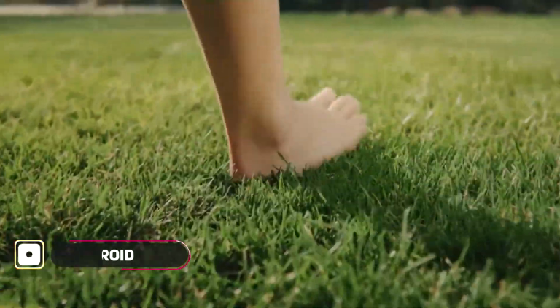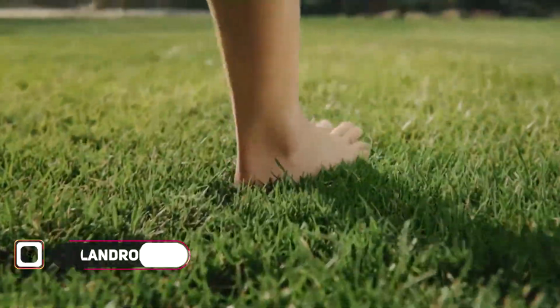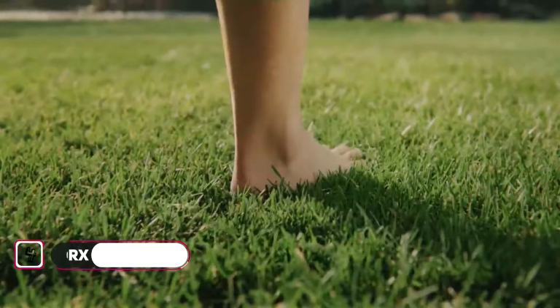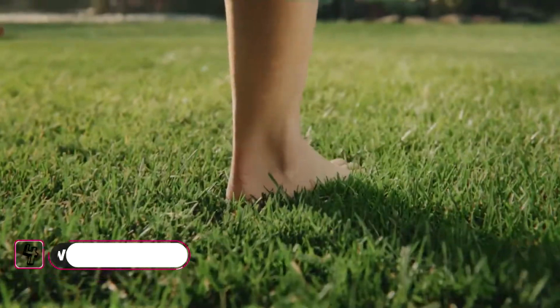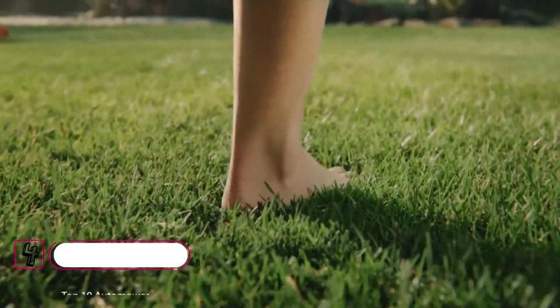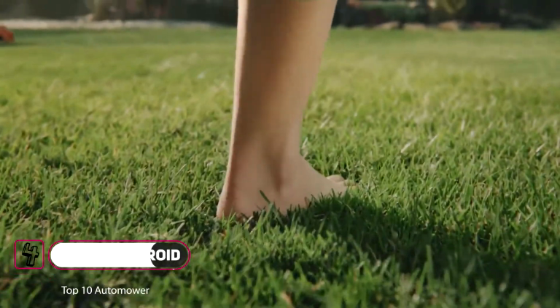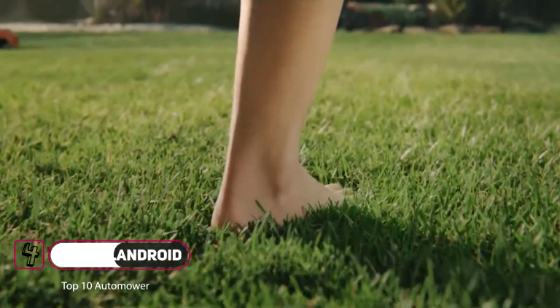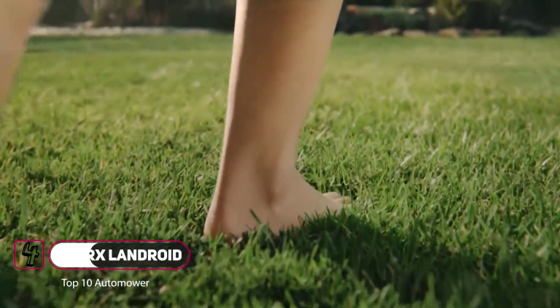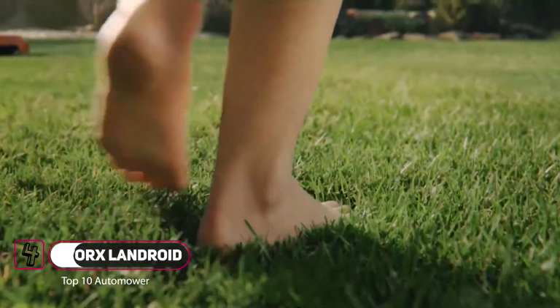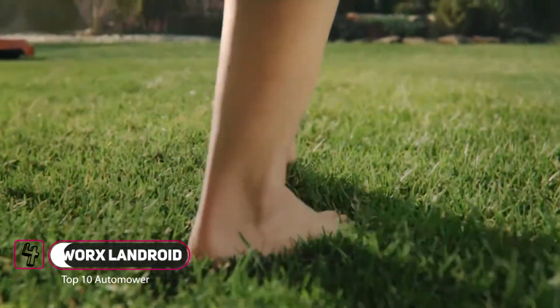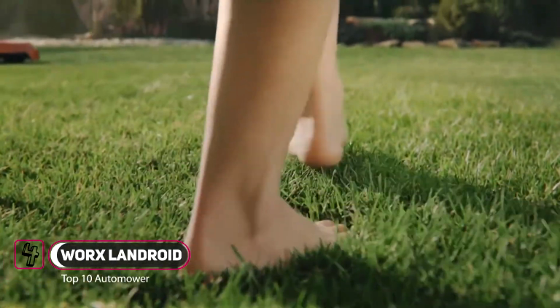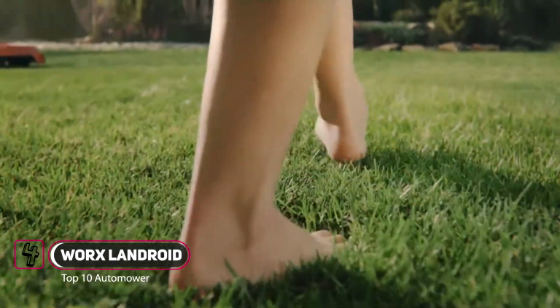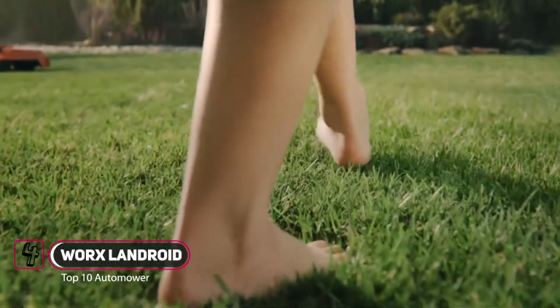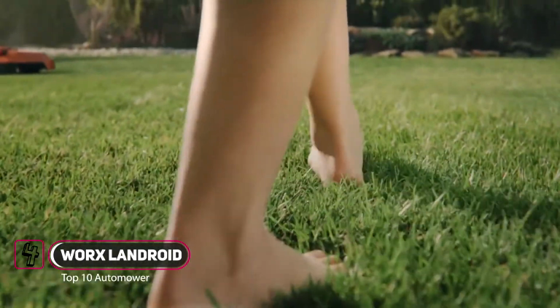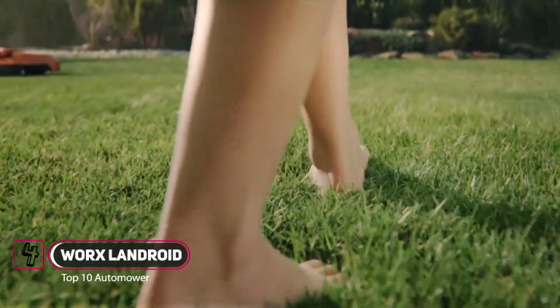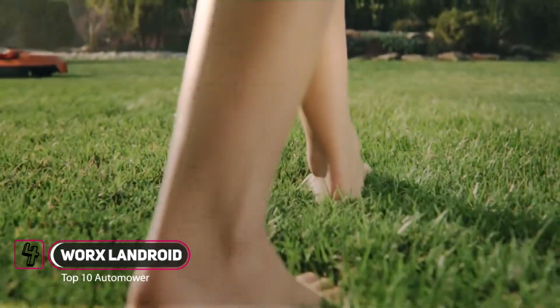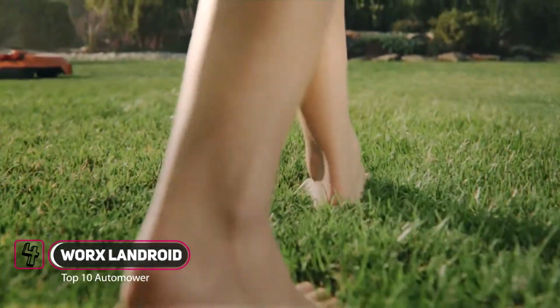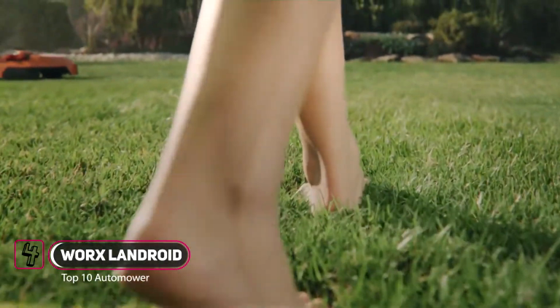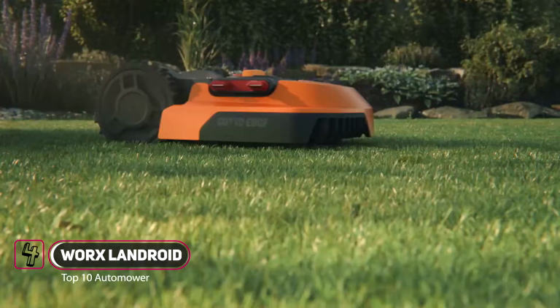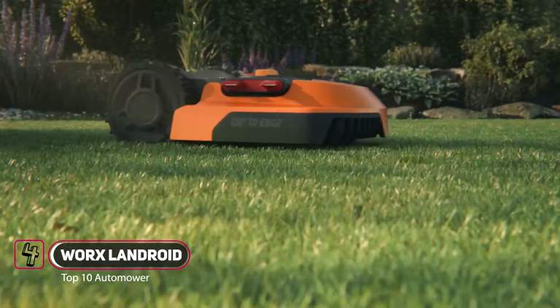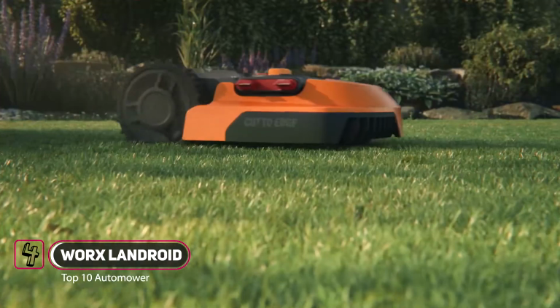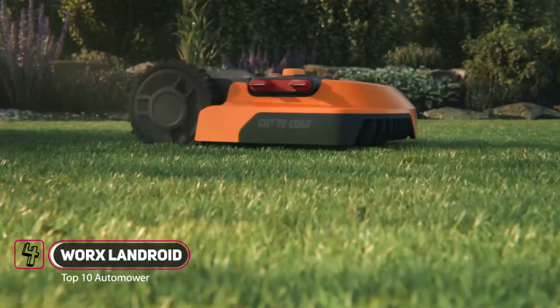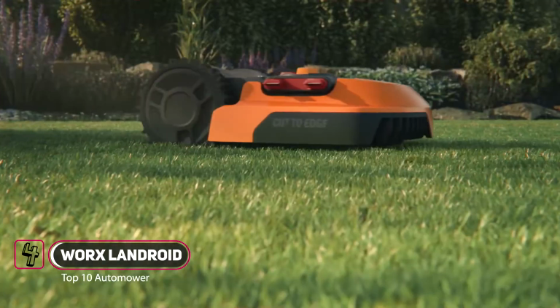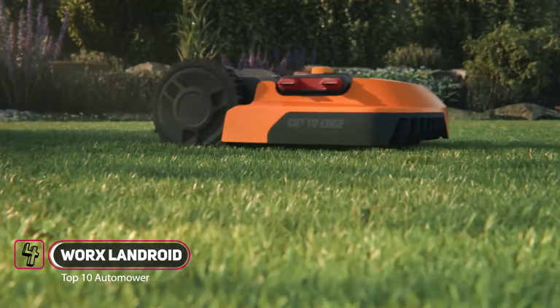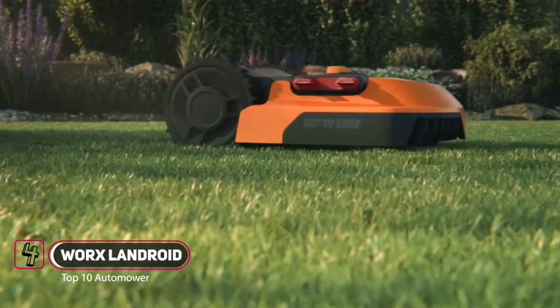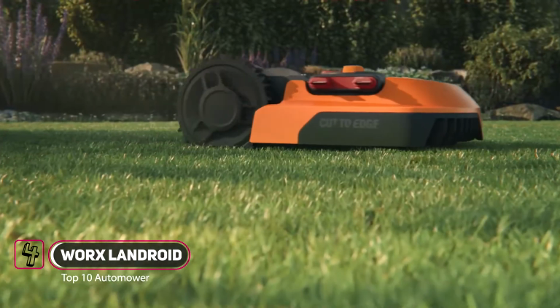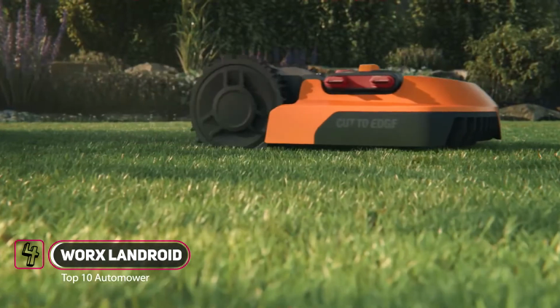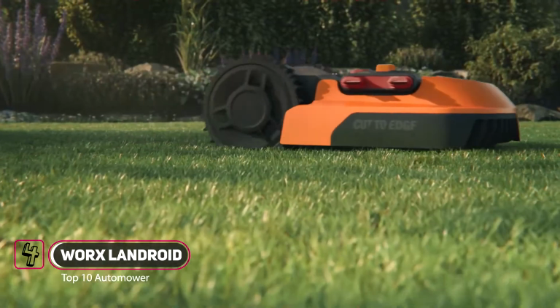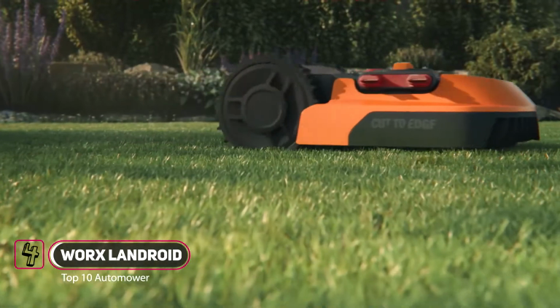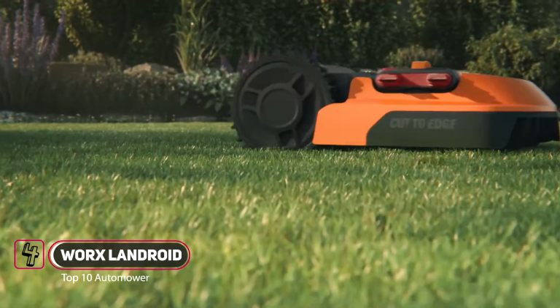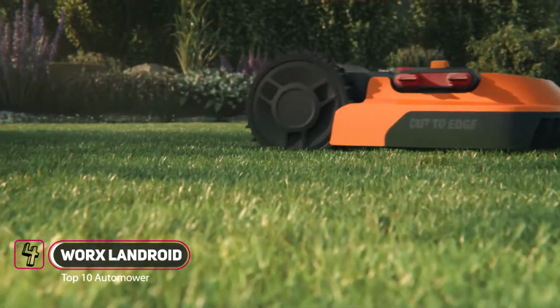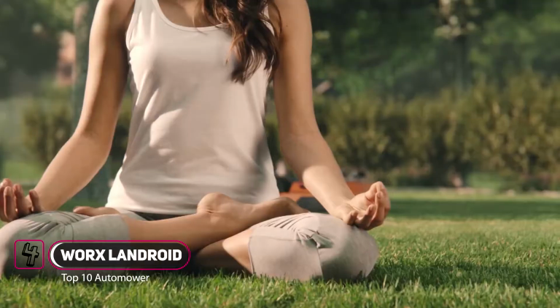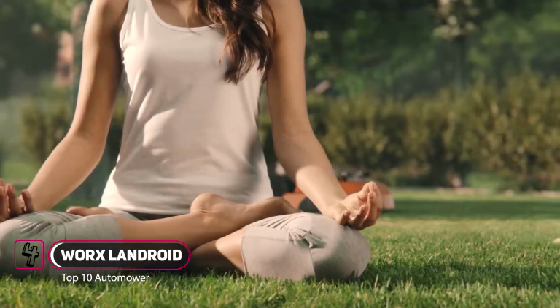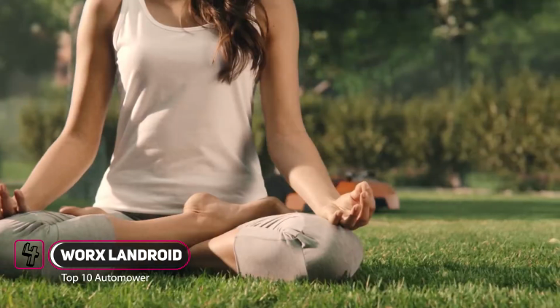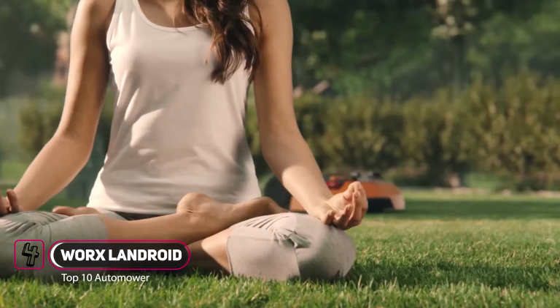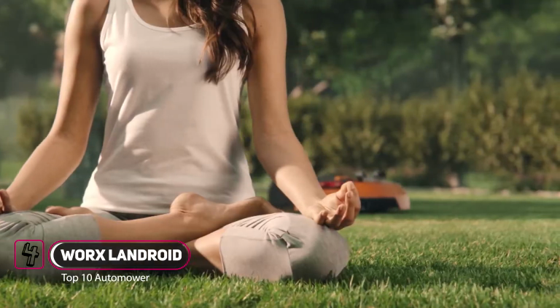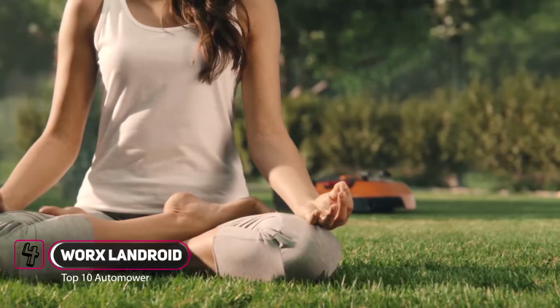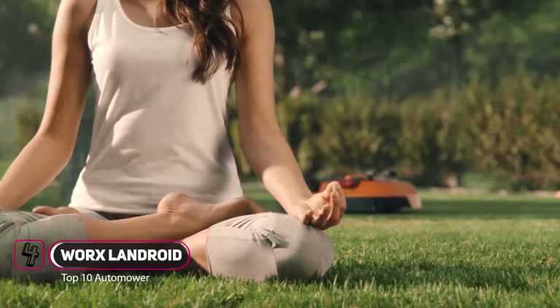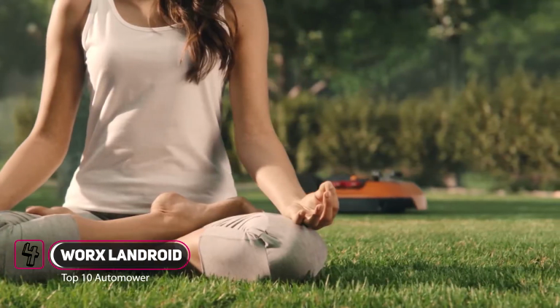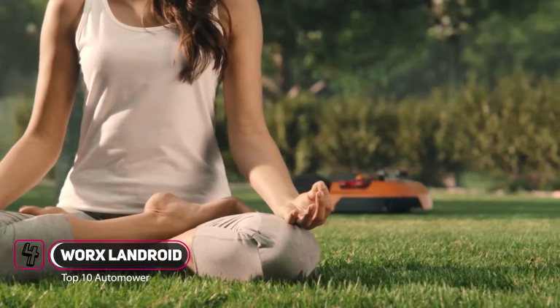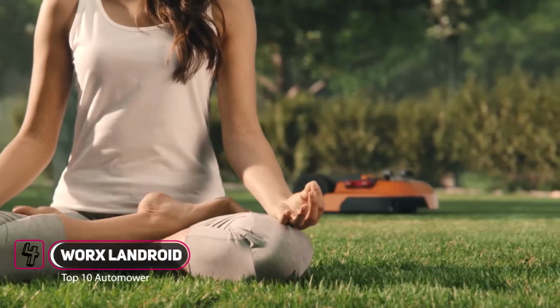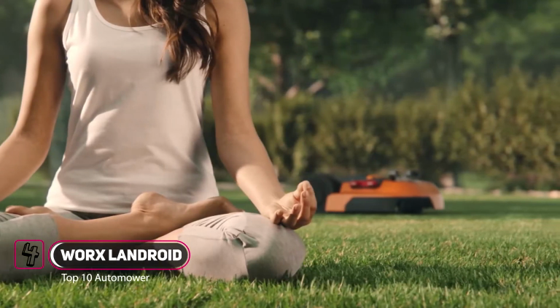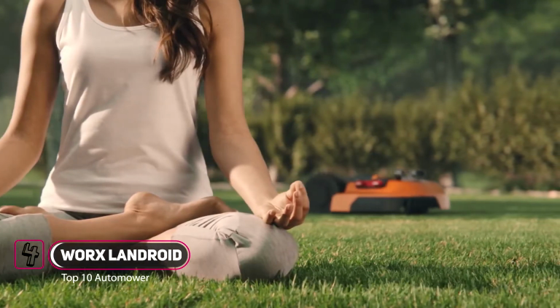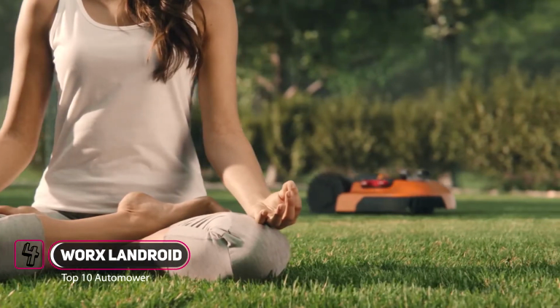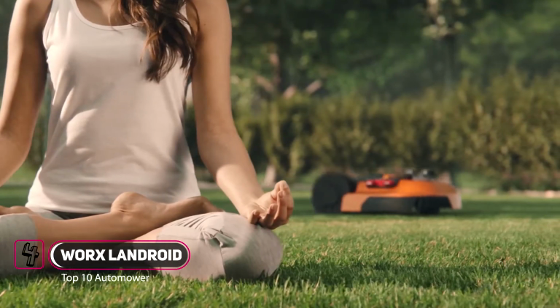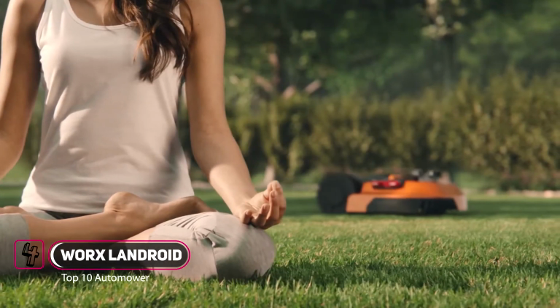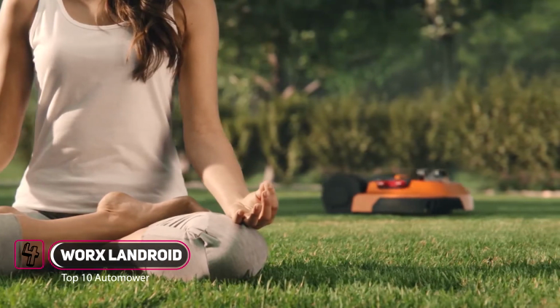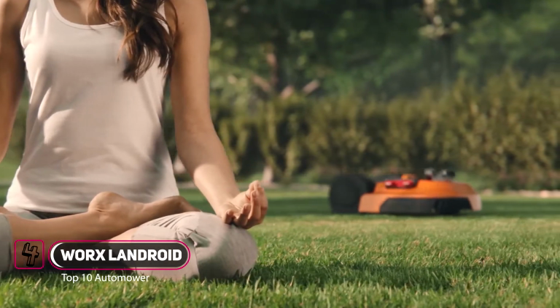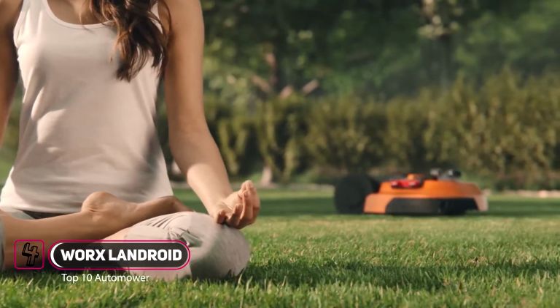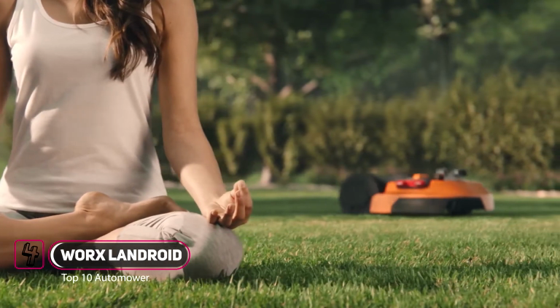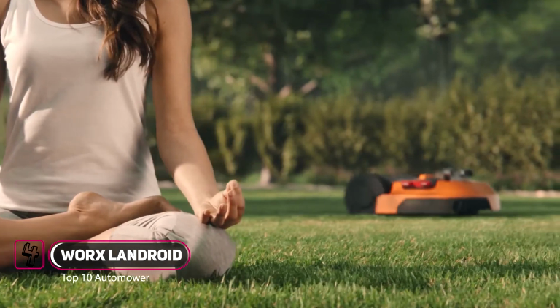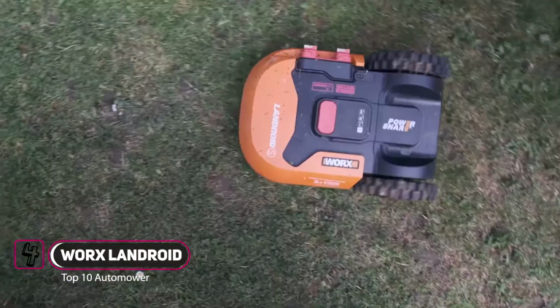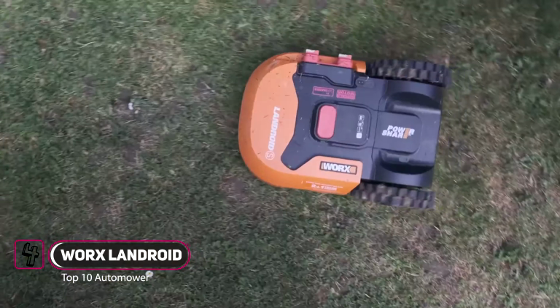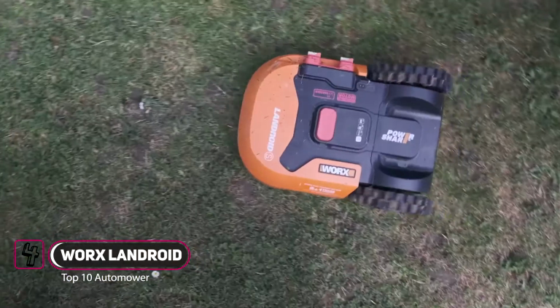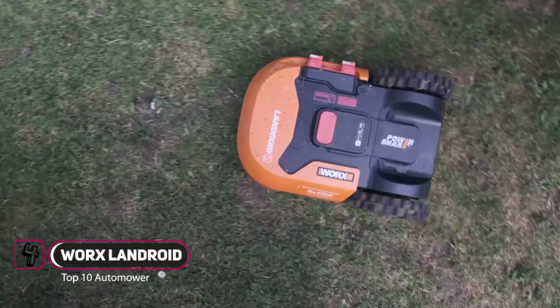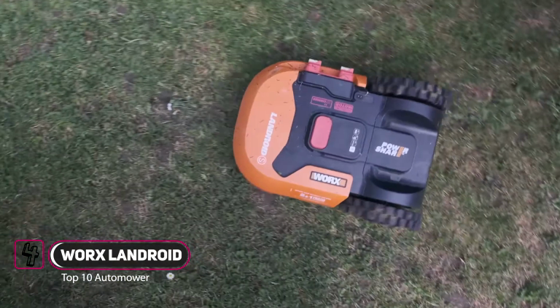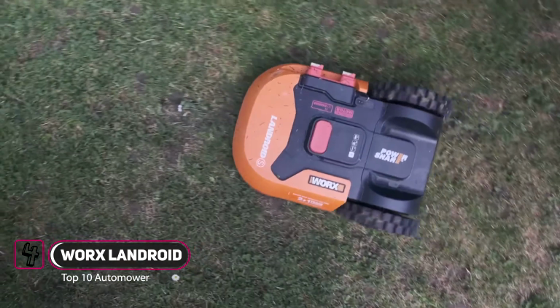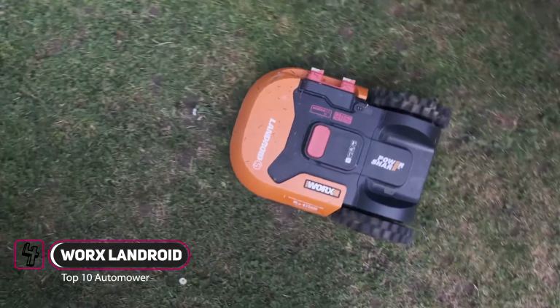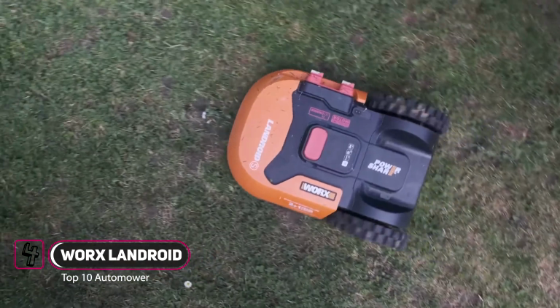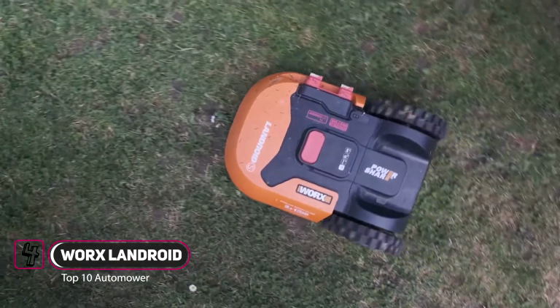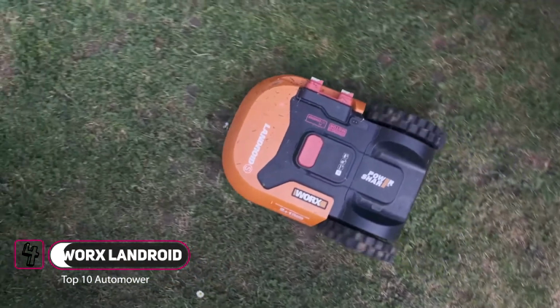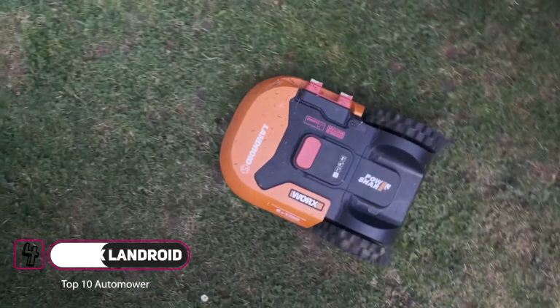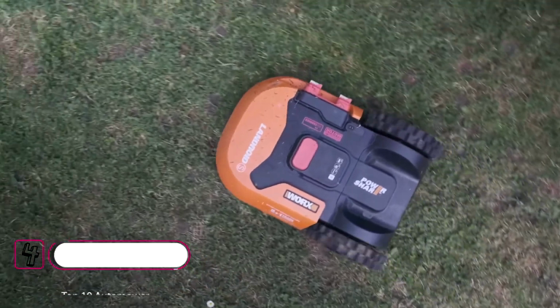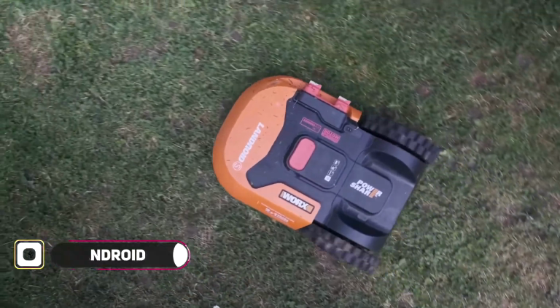If you want the perfect lawn with almost no effort, hire a professional. Hello, it's Landroid, your personal greenskeeper.